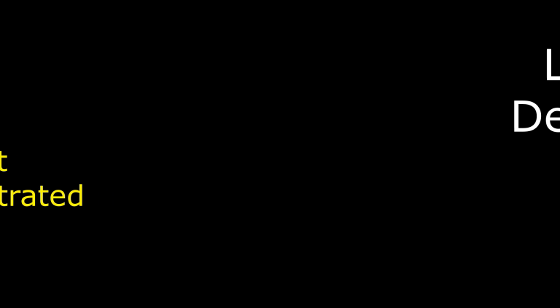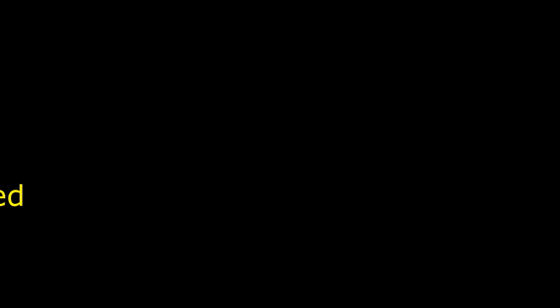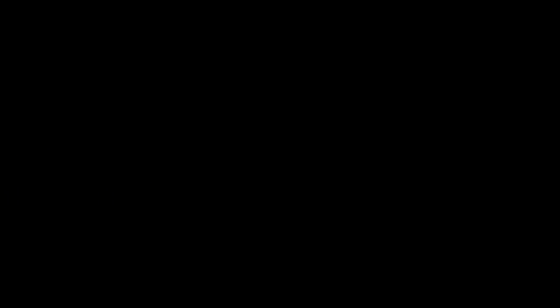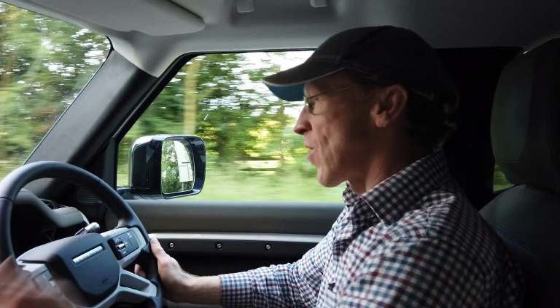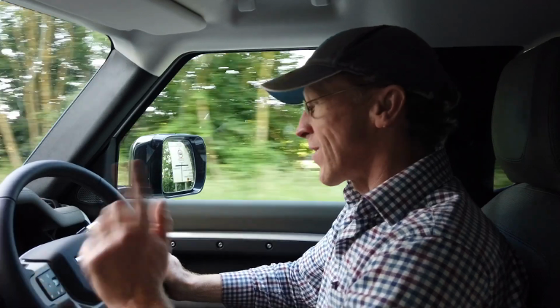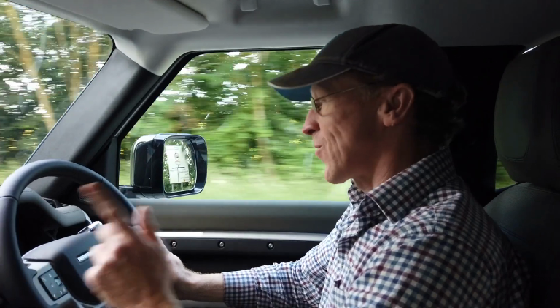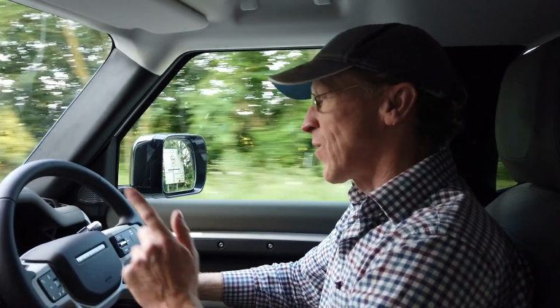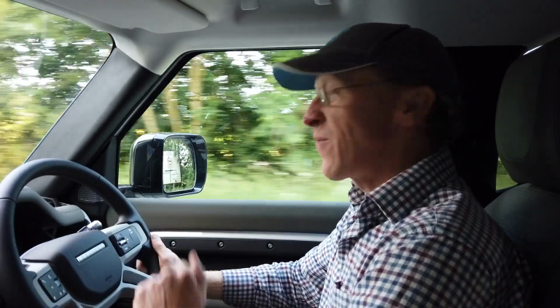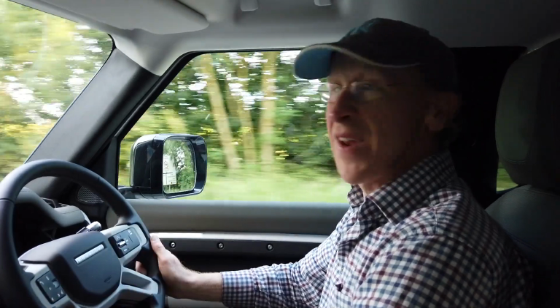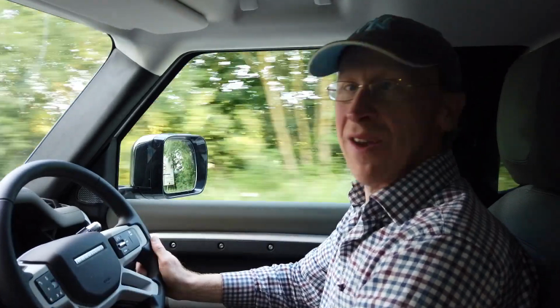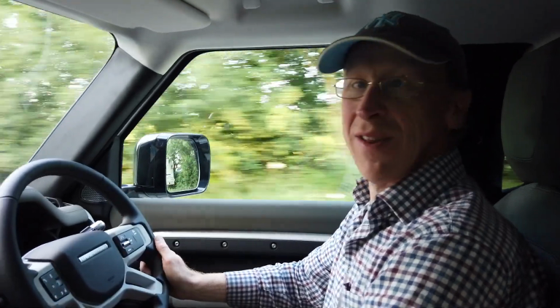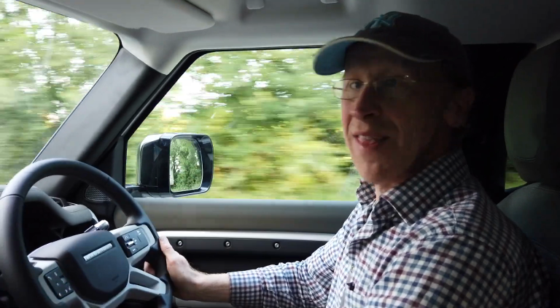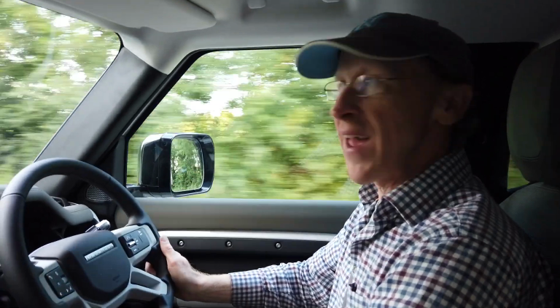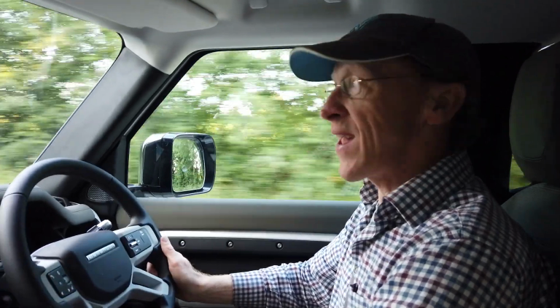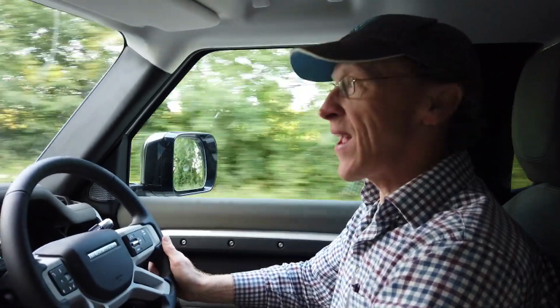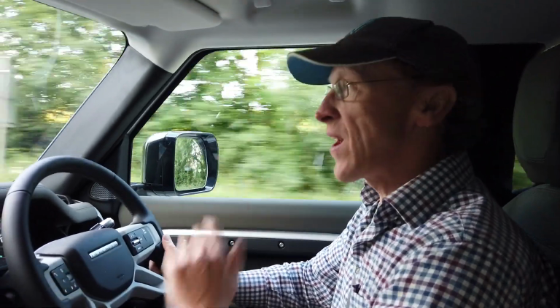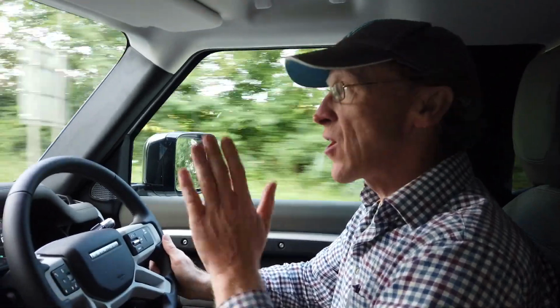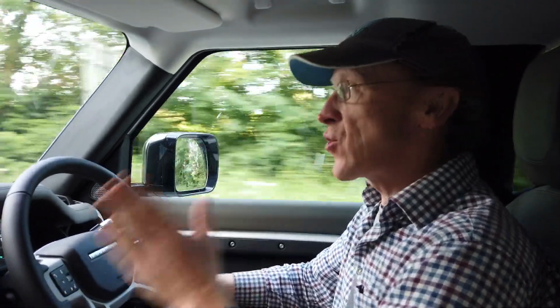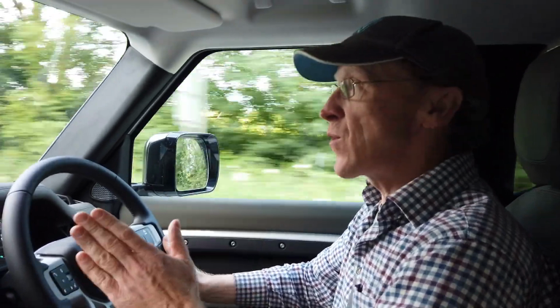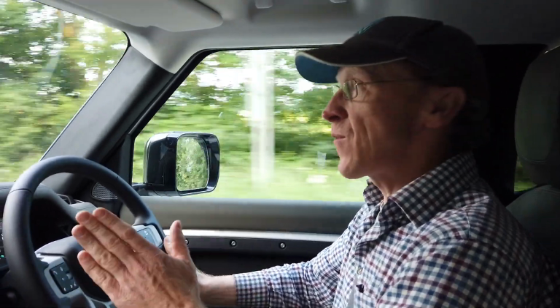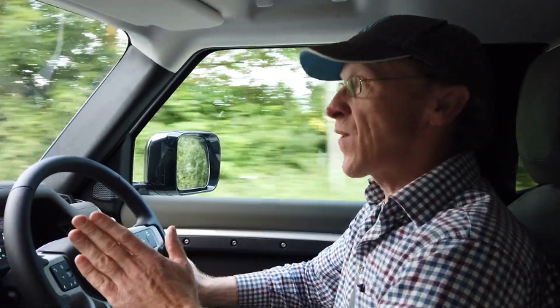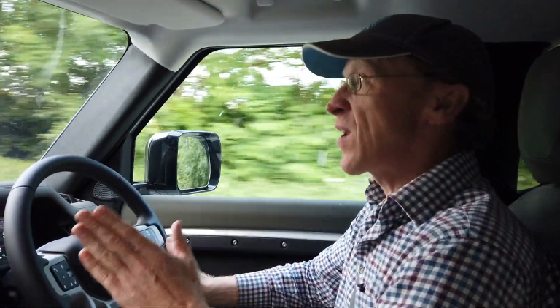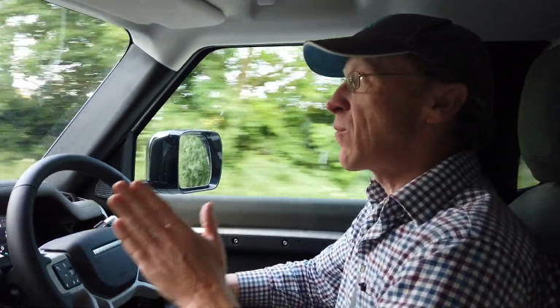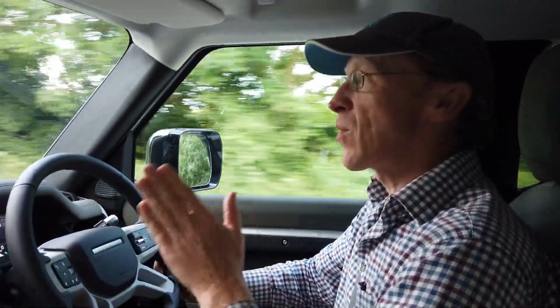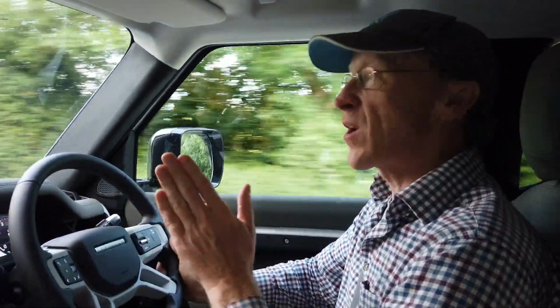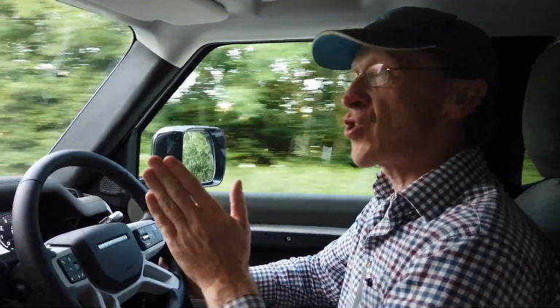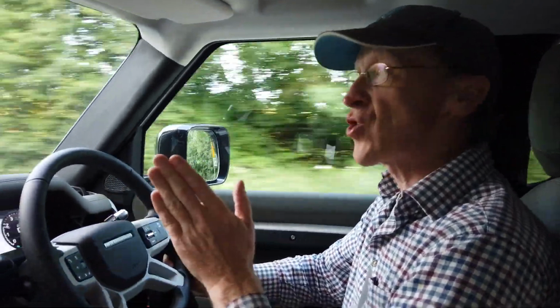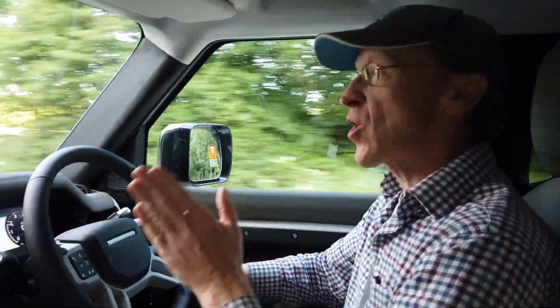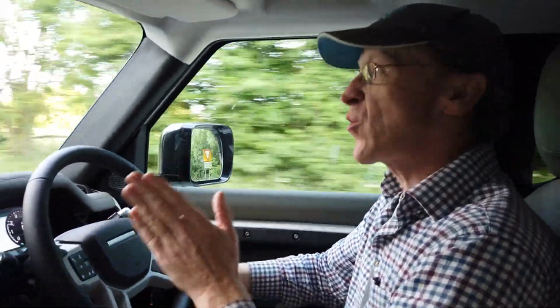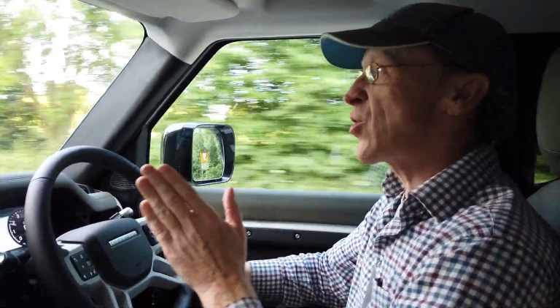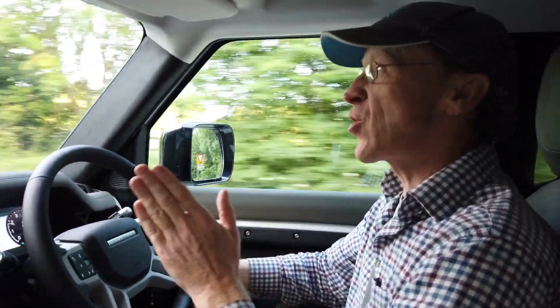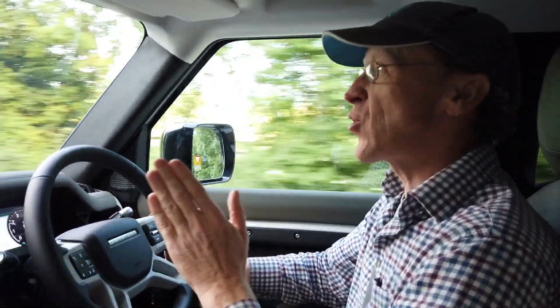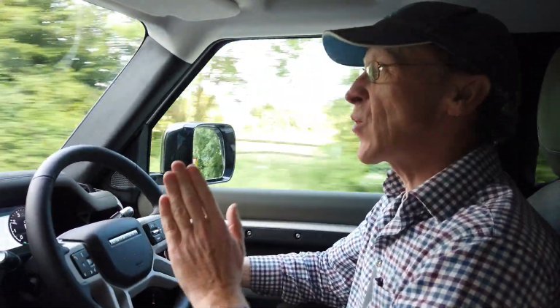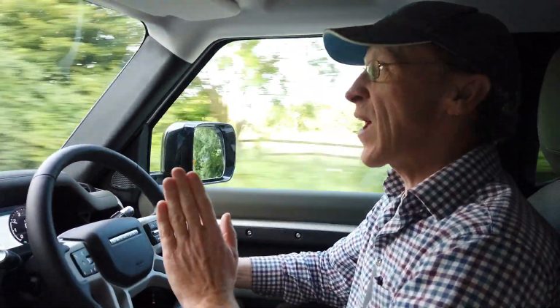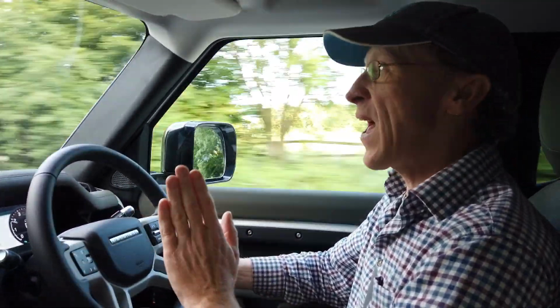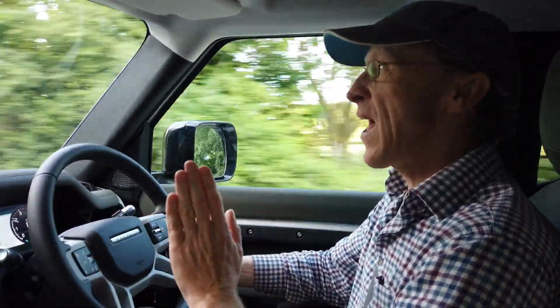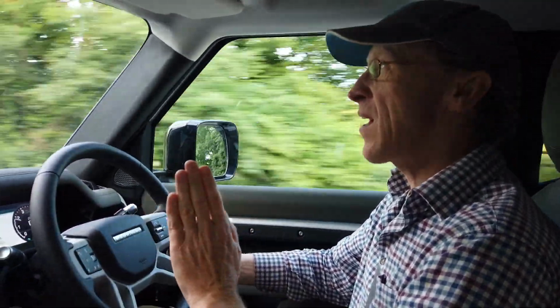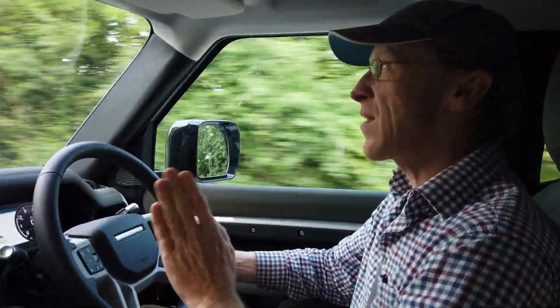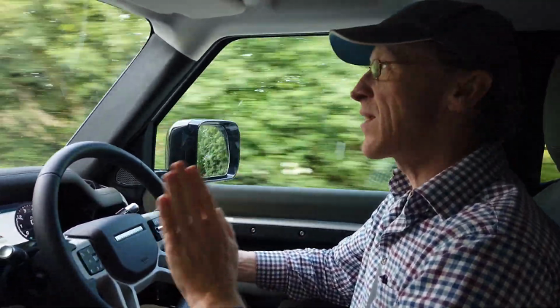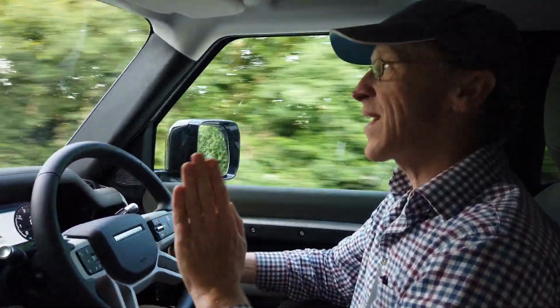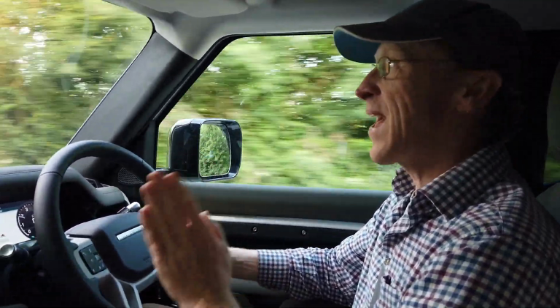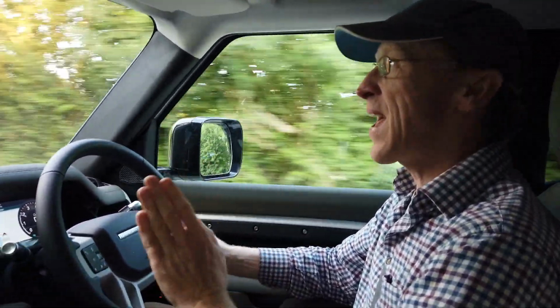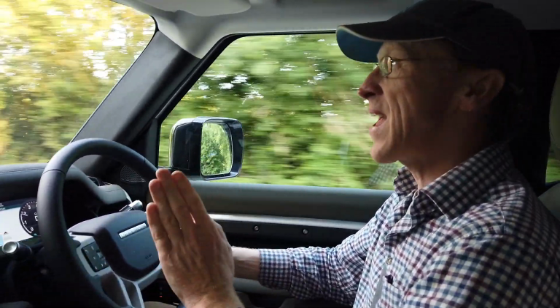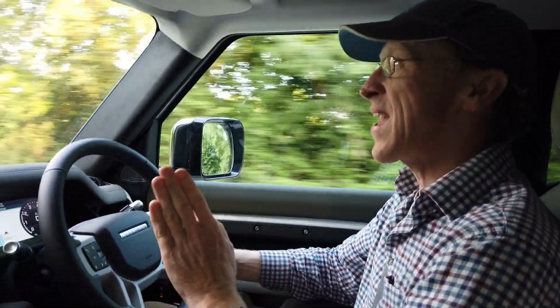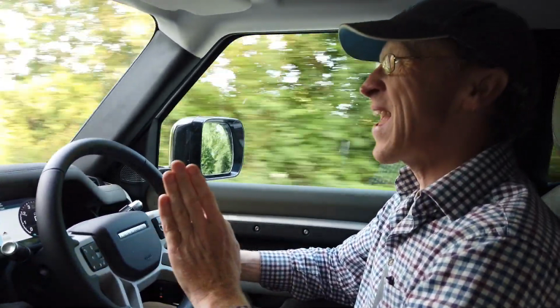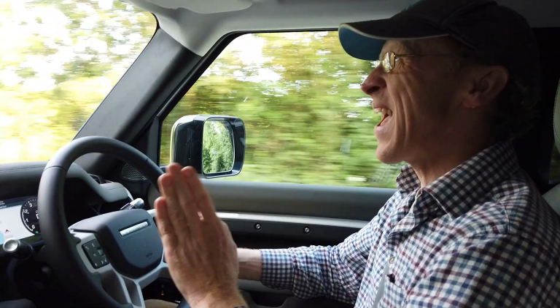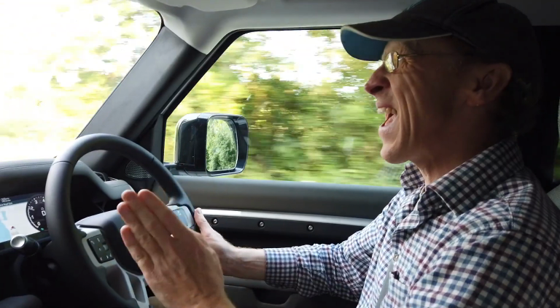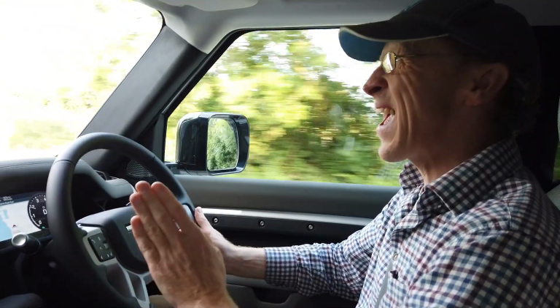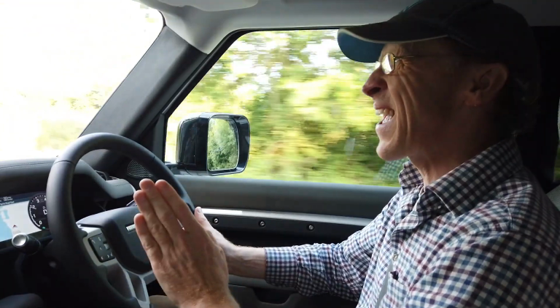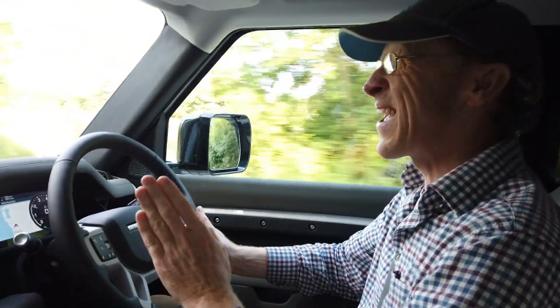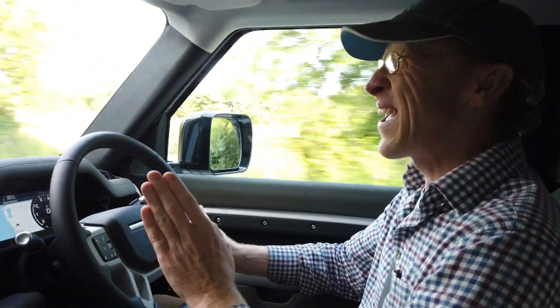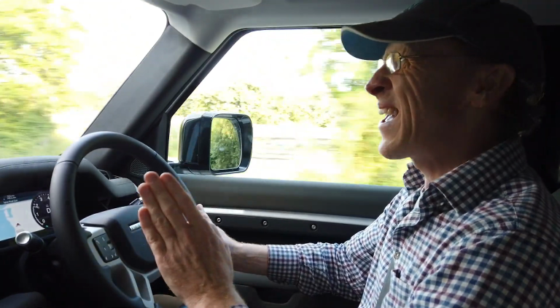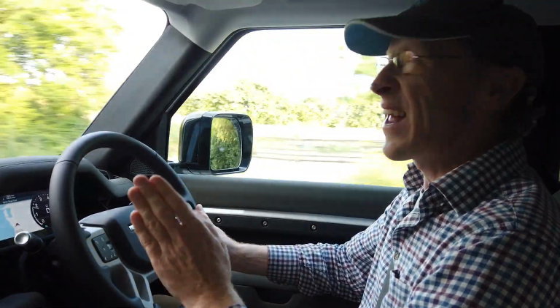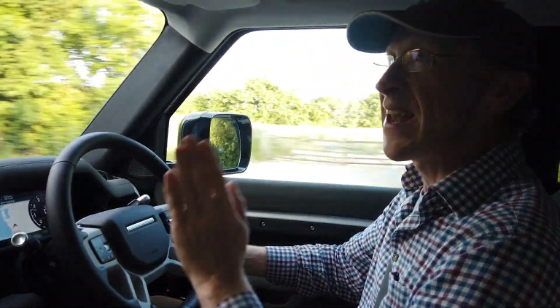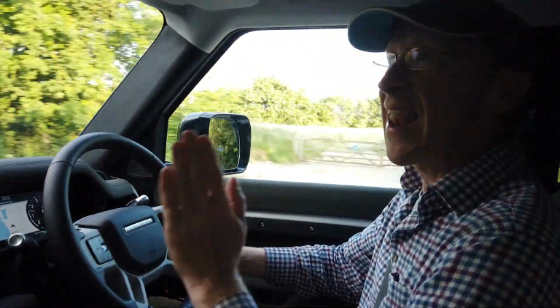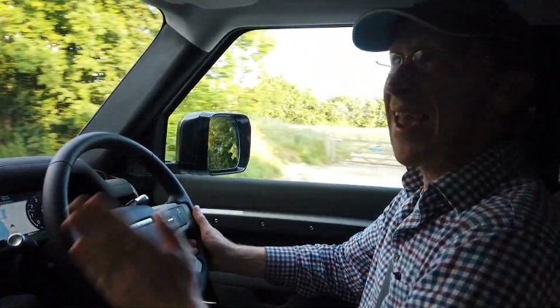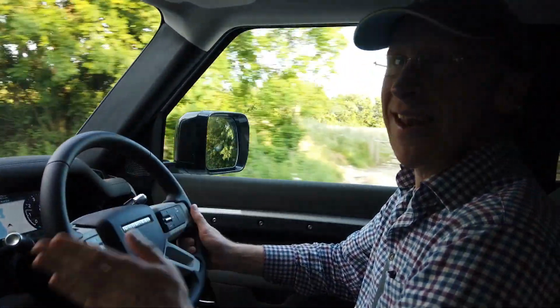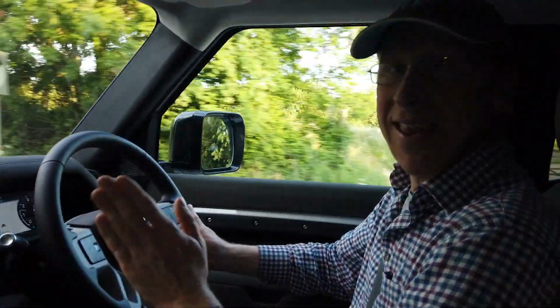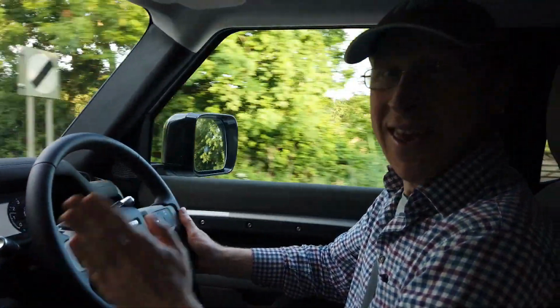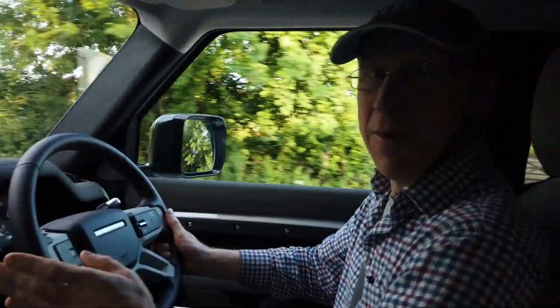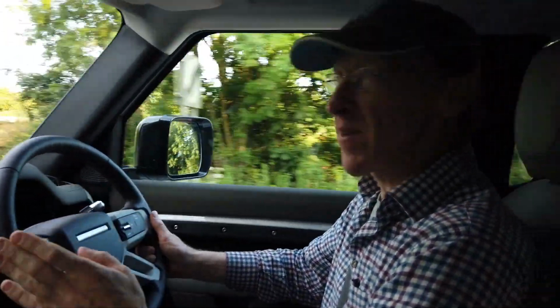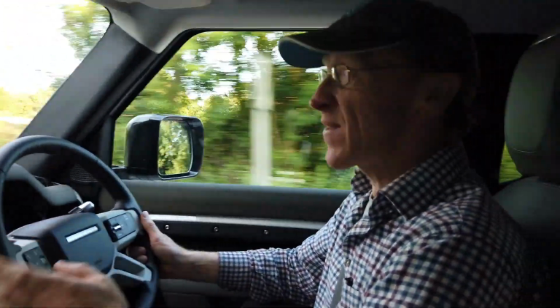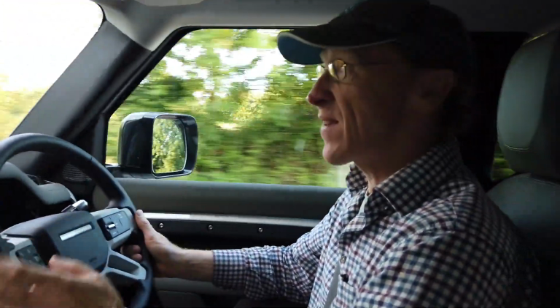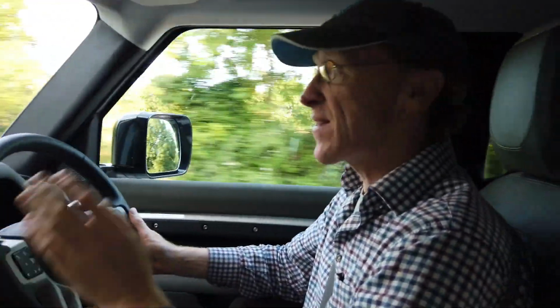Doing a video today in our new Defender and we're going to show you LKA, Lane Keep Assist.